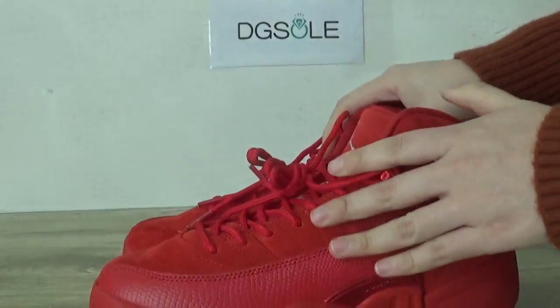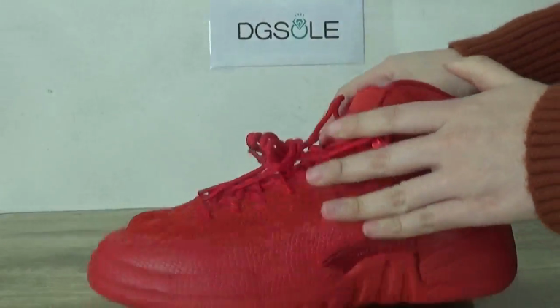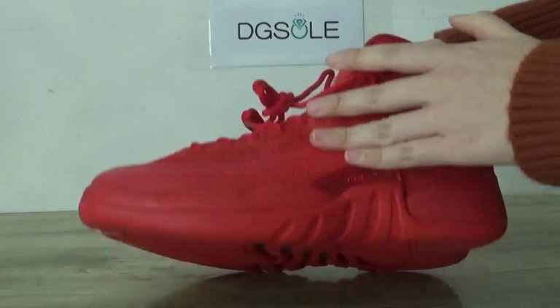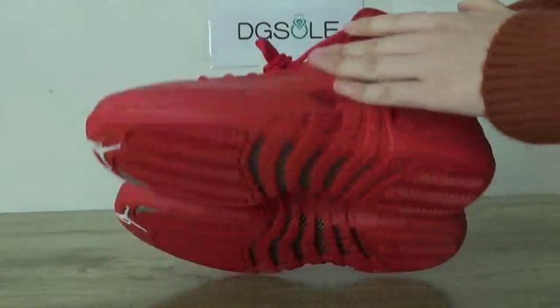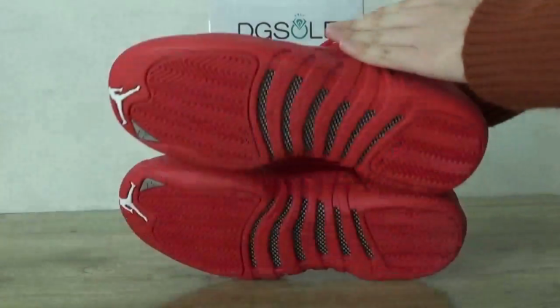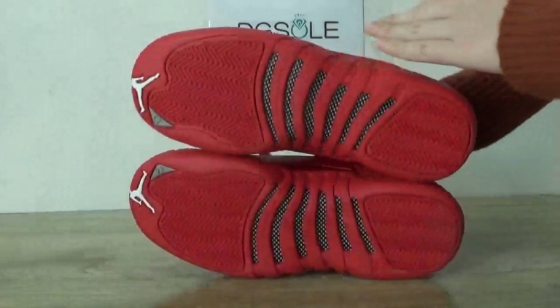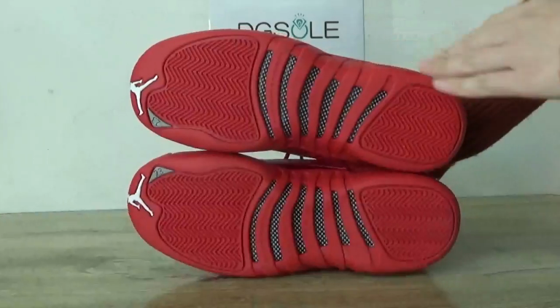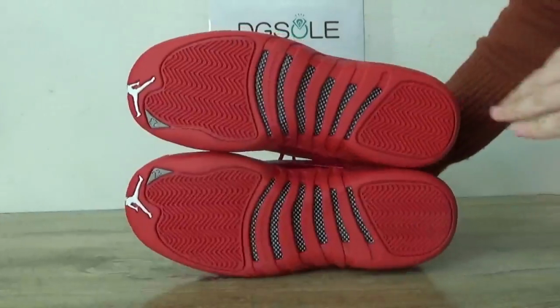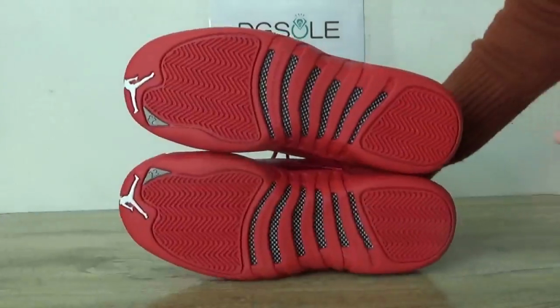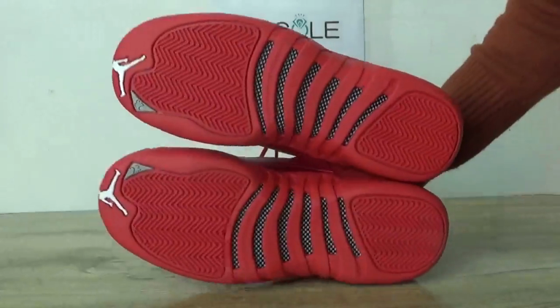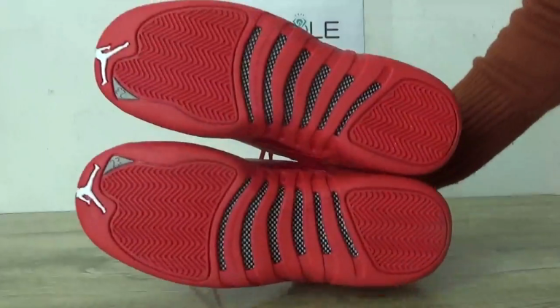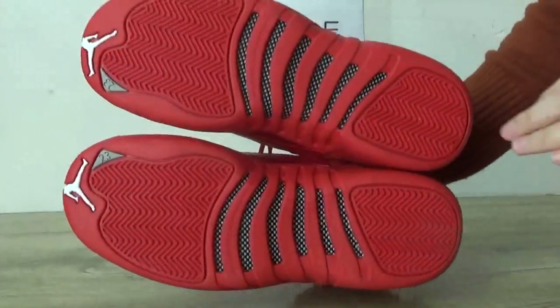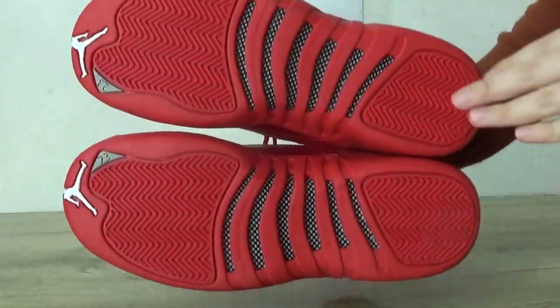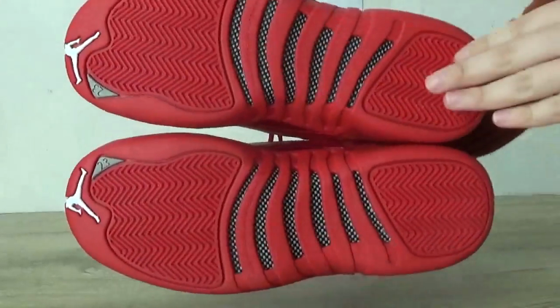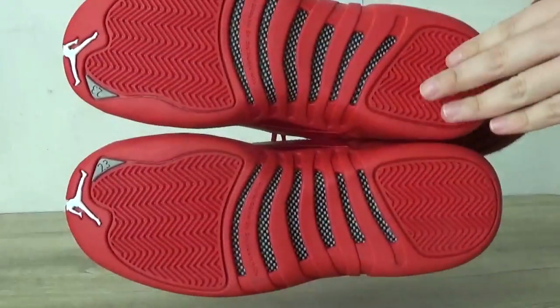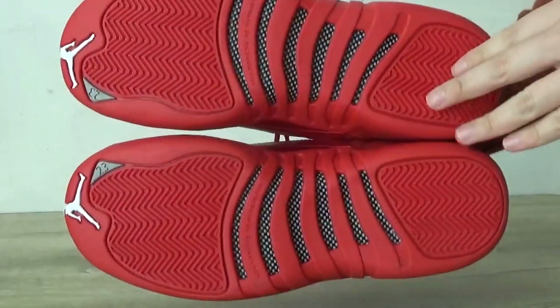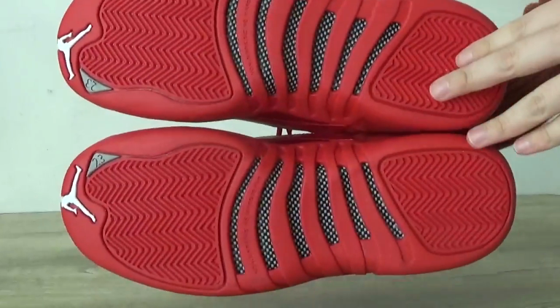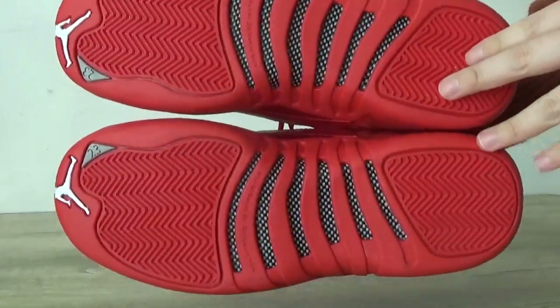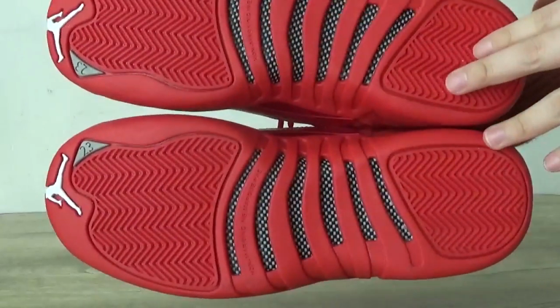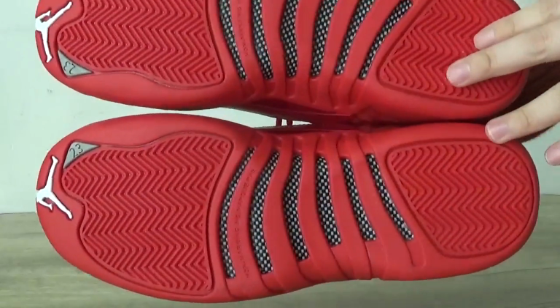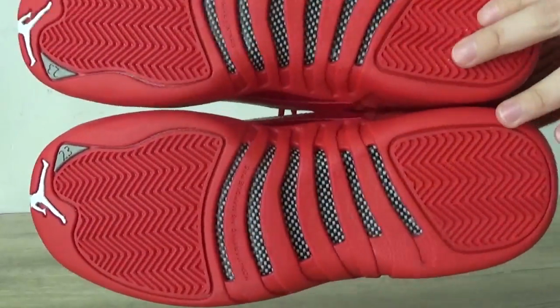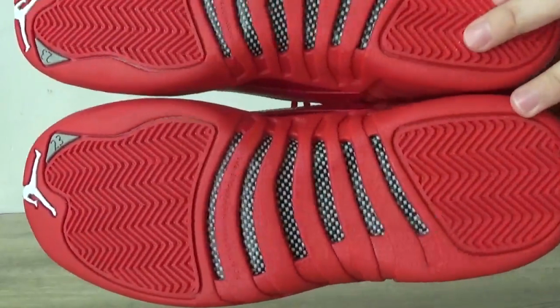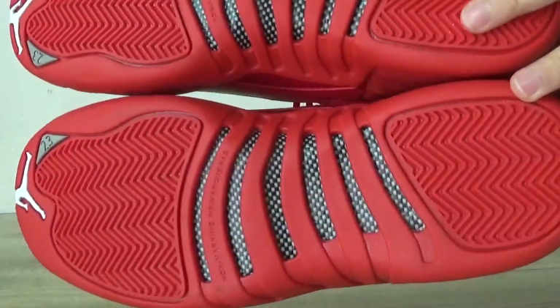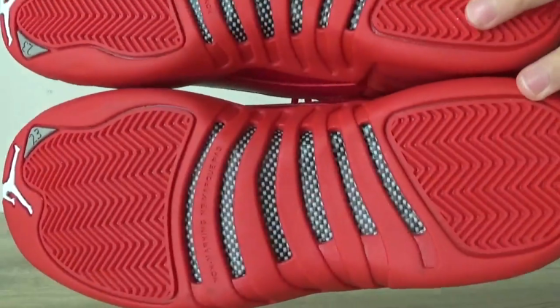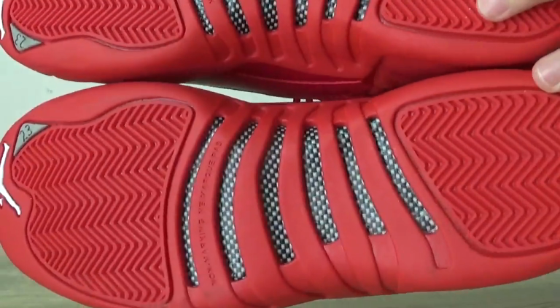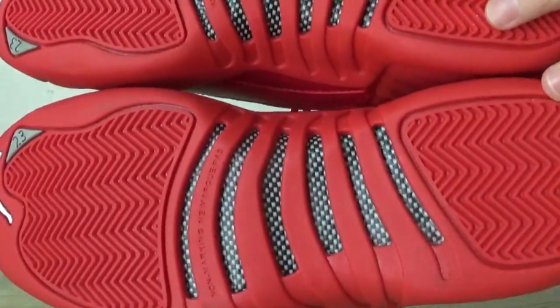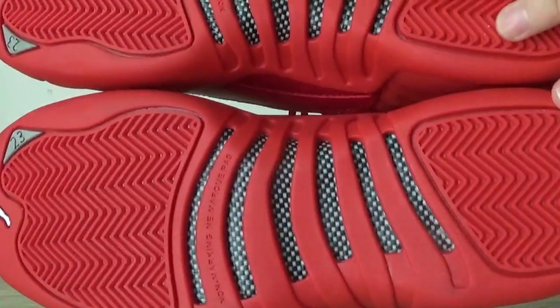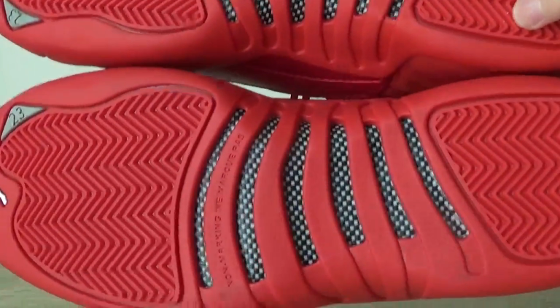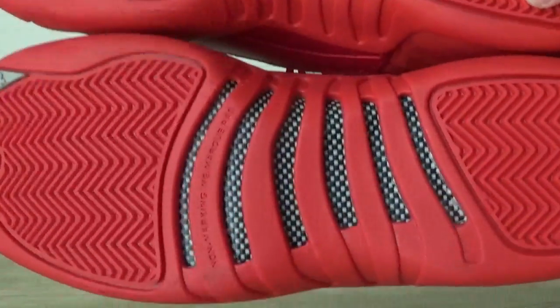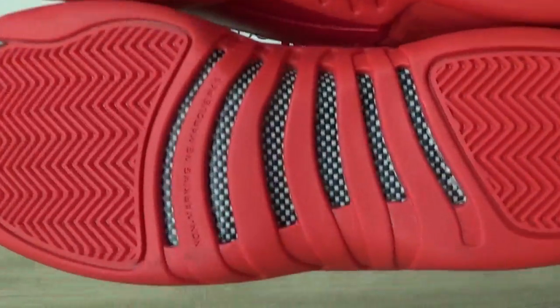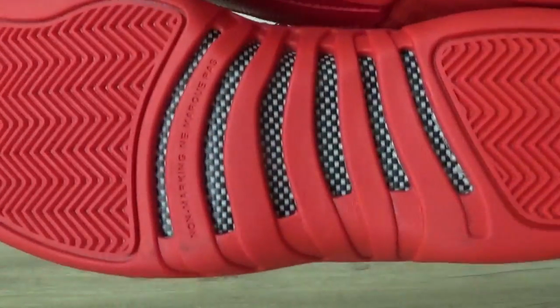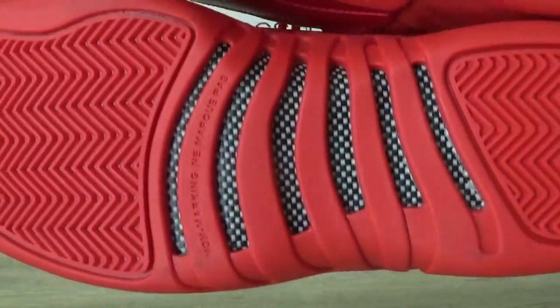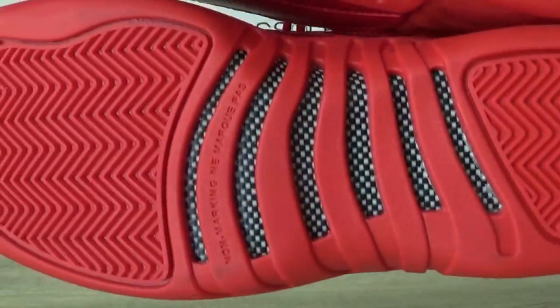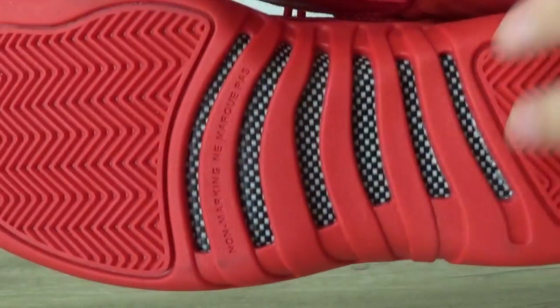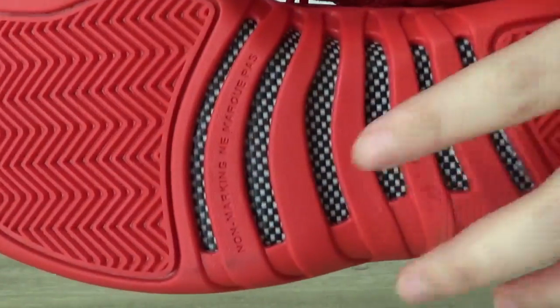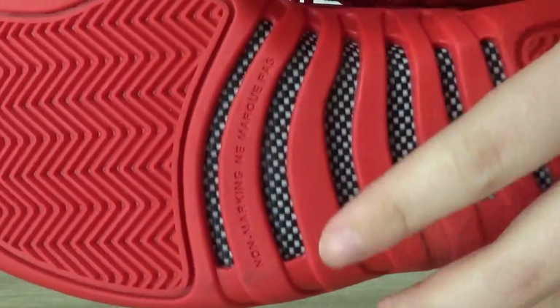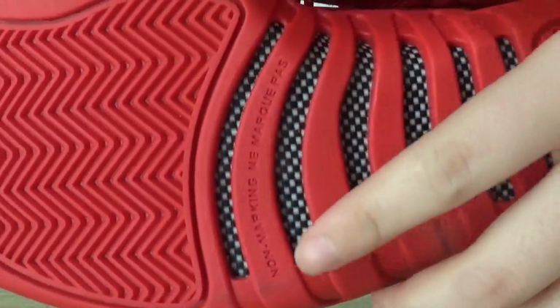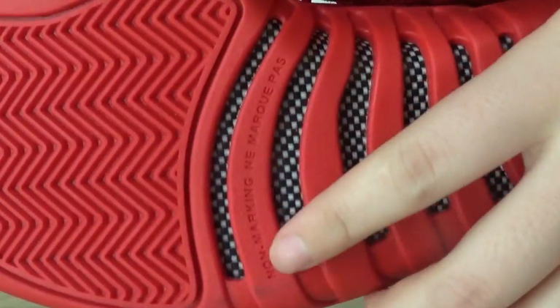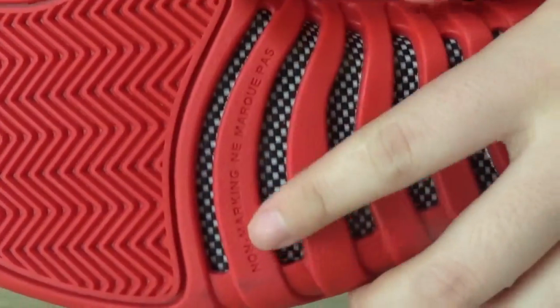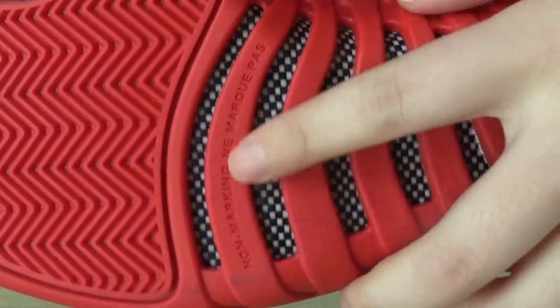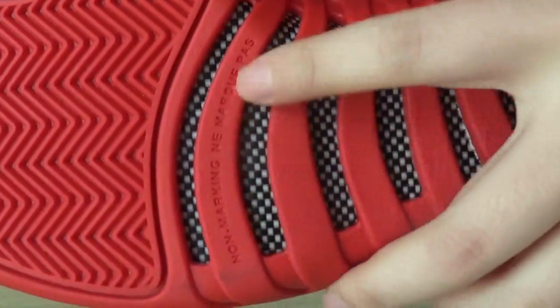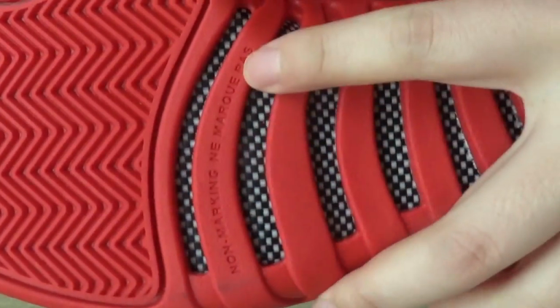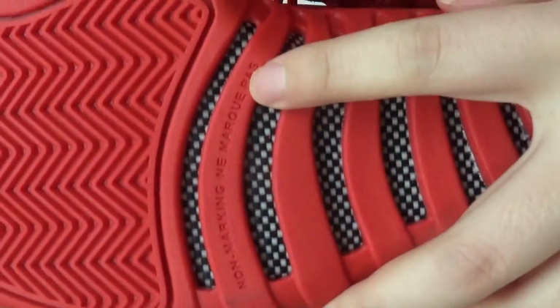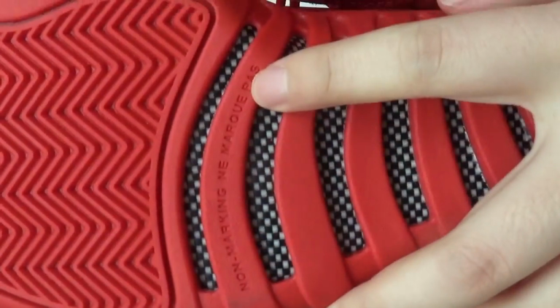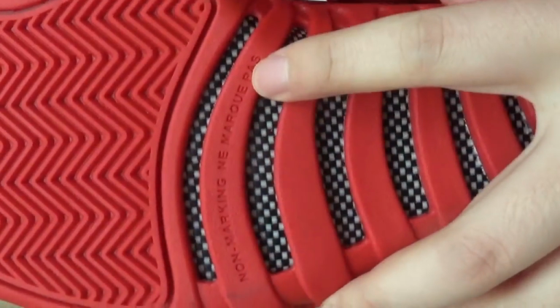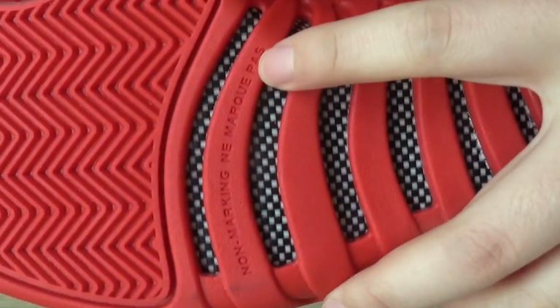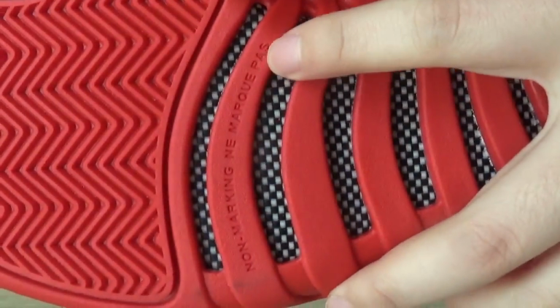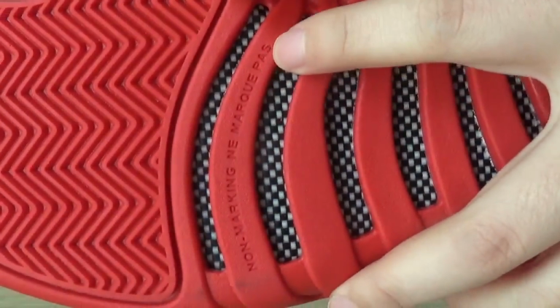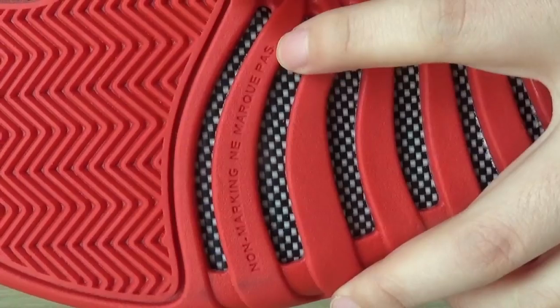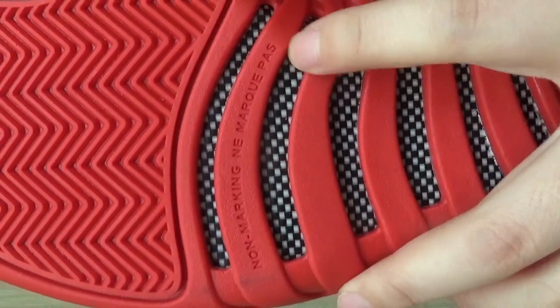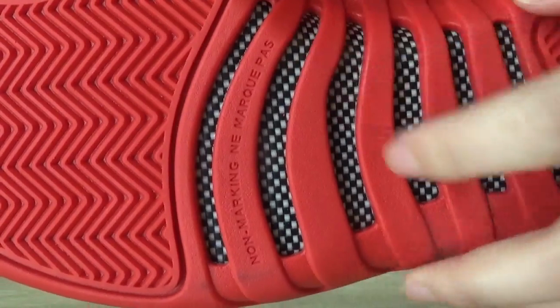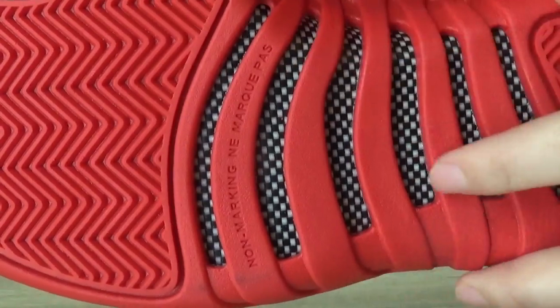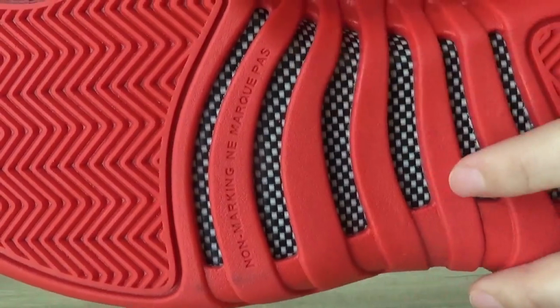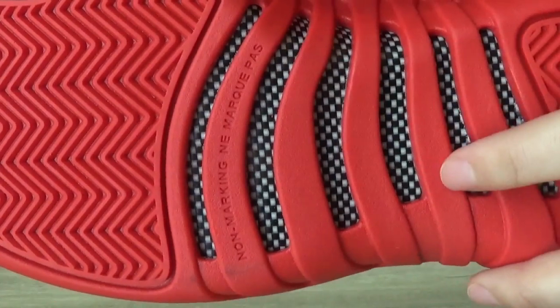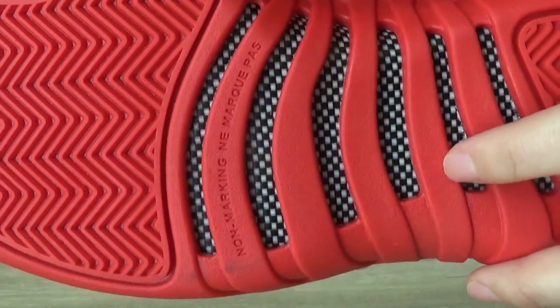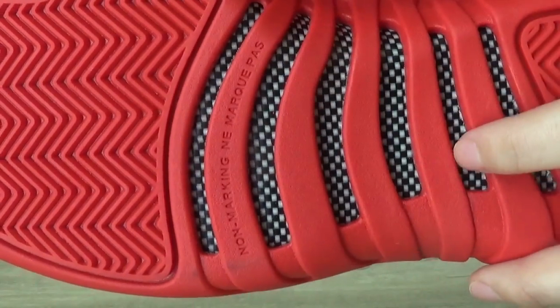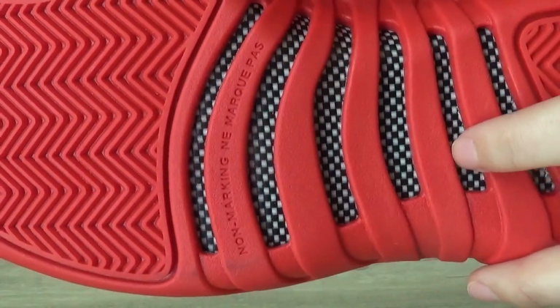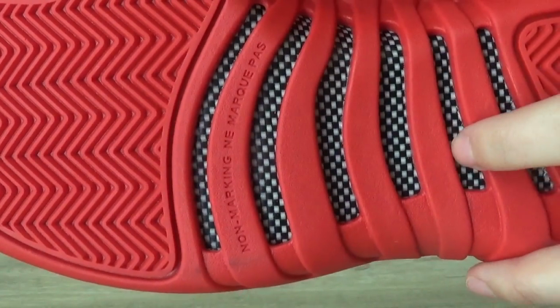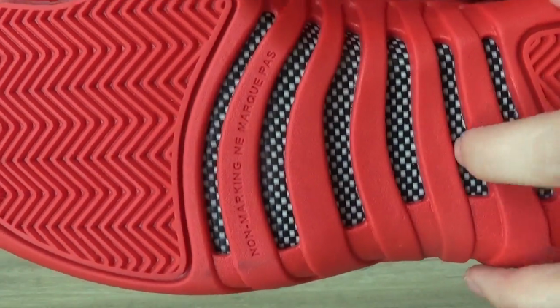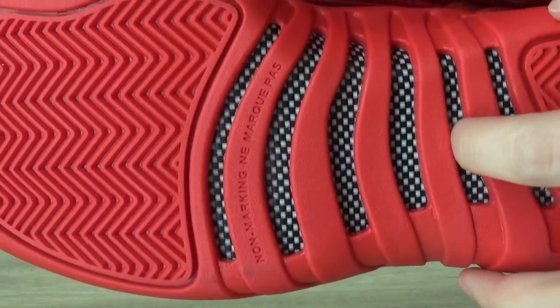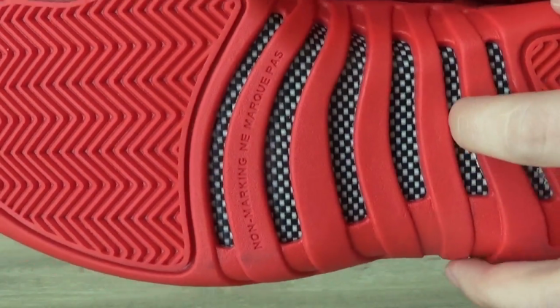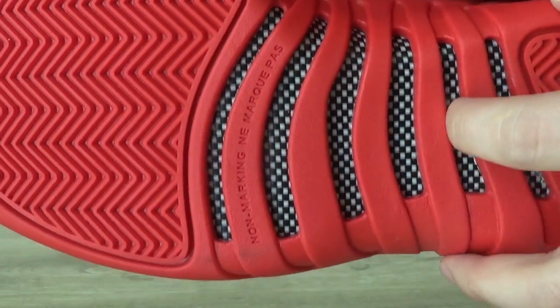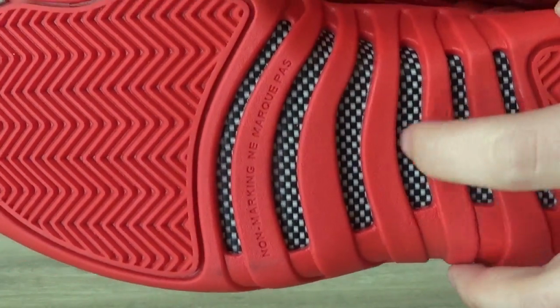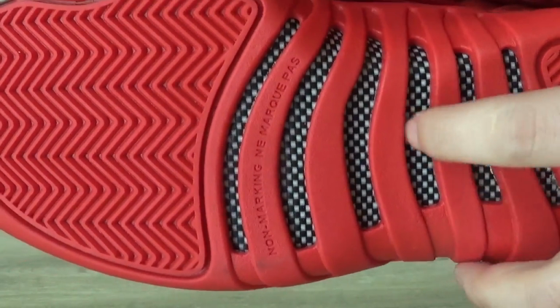And last part, check the bottom. You can catch the text on this part and also the carbon fiber.